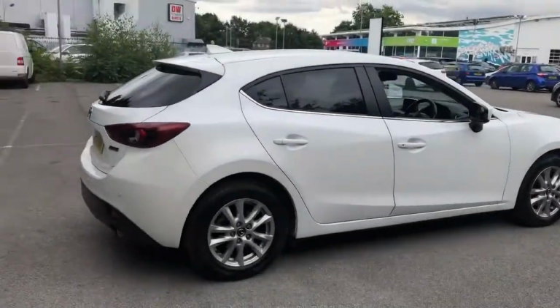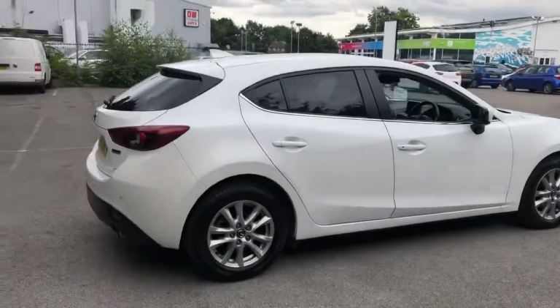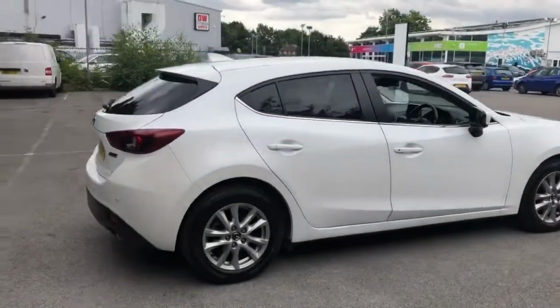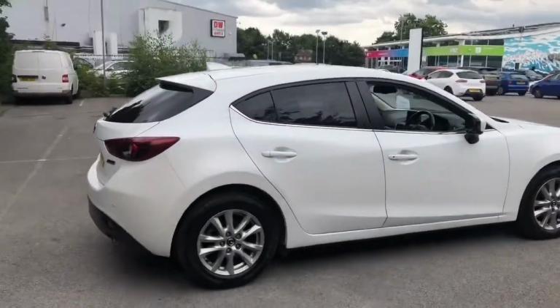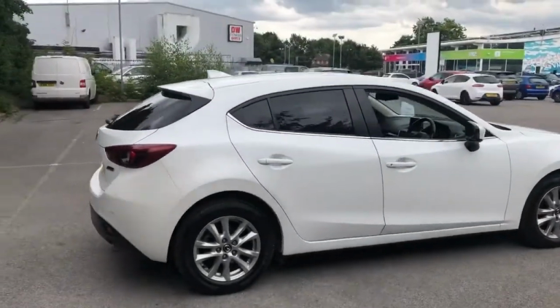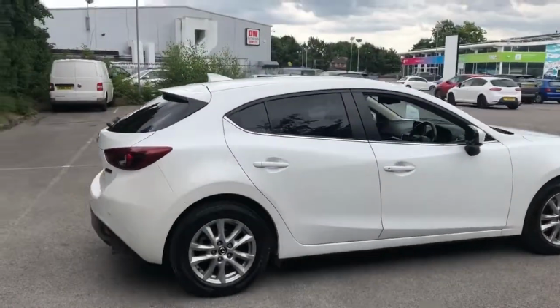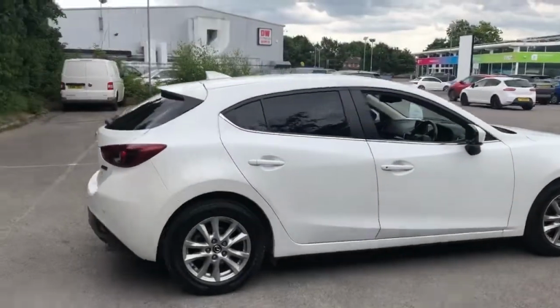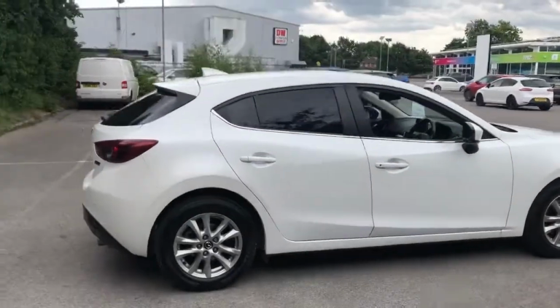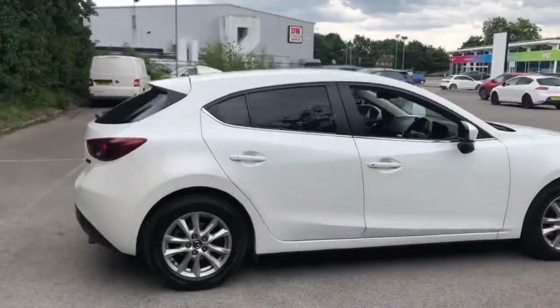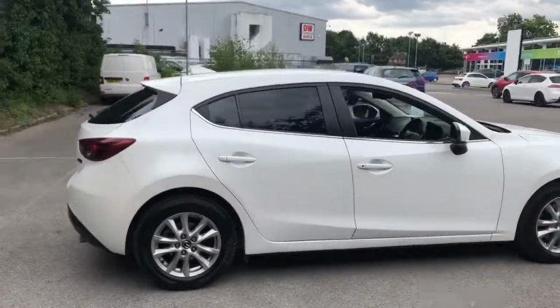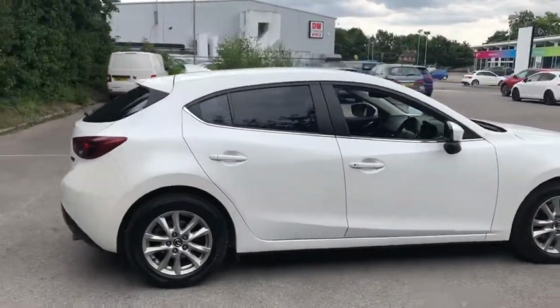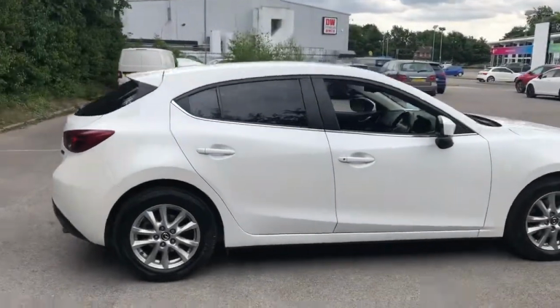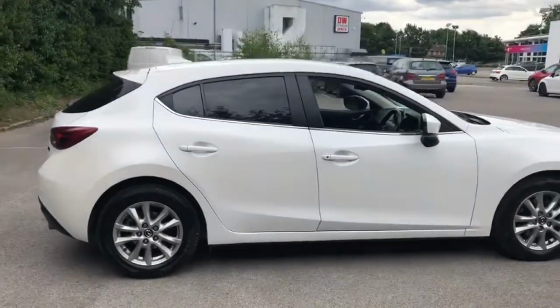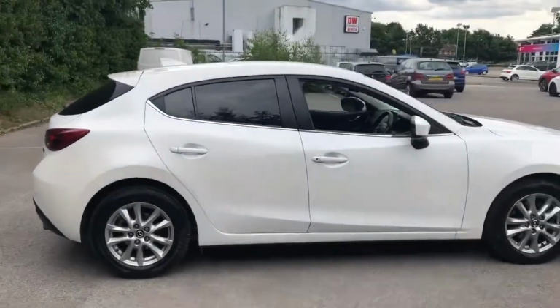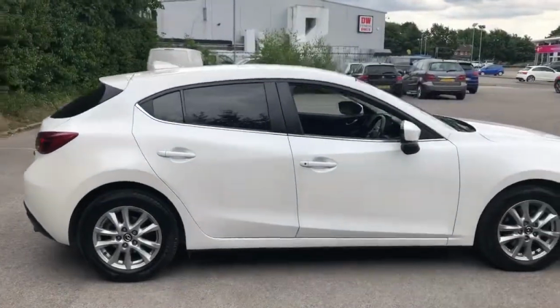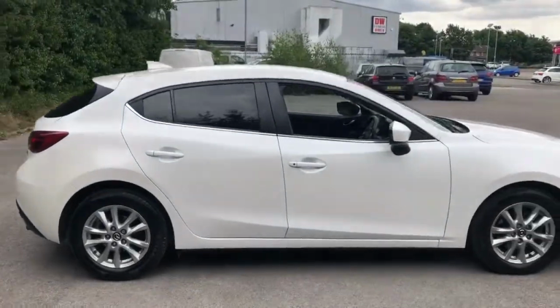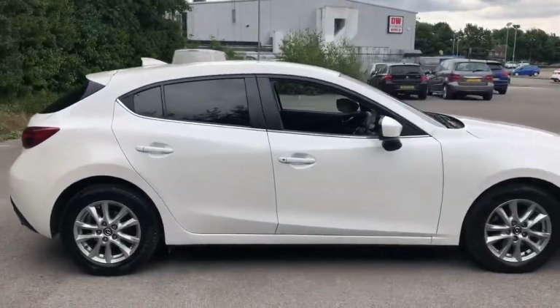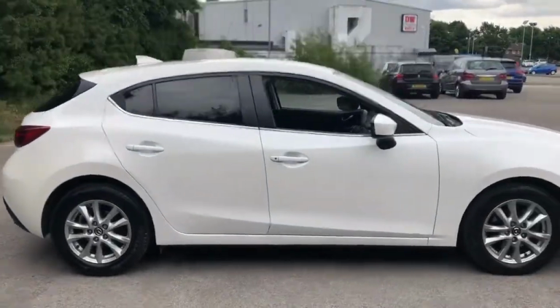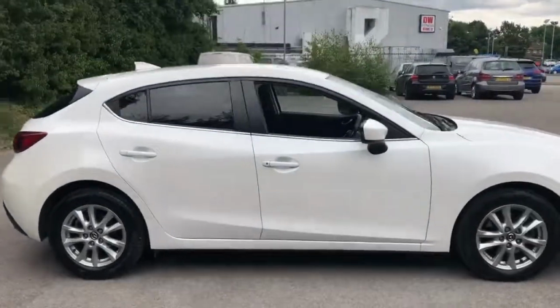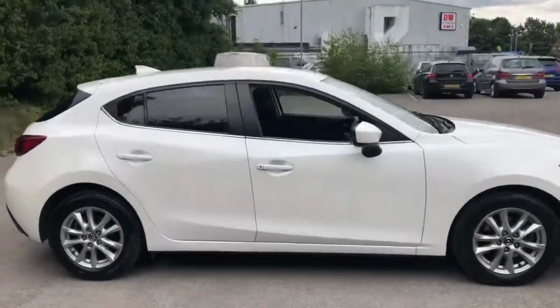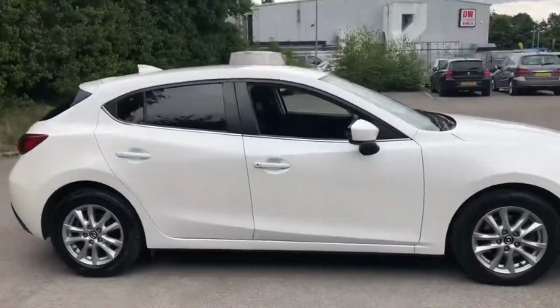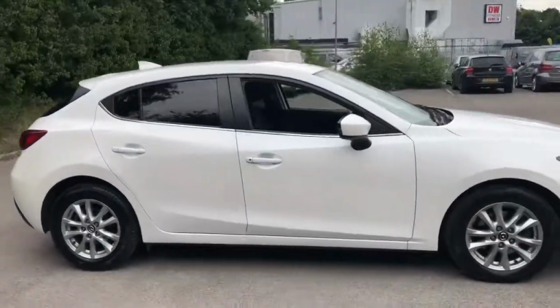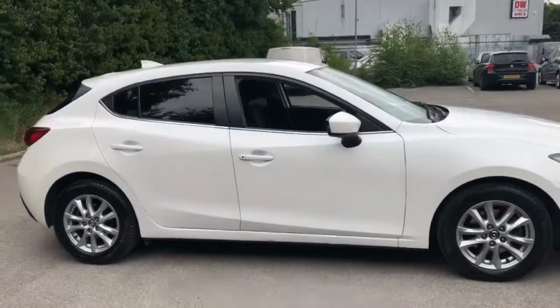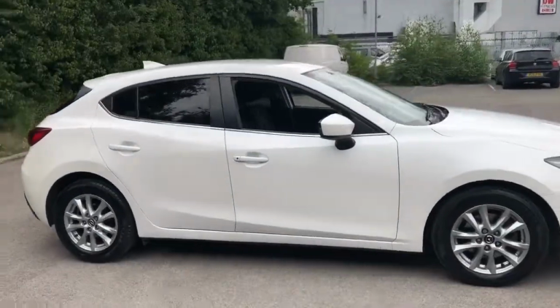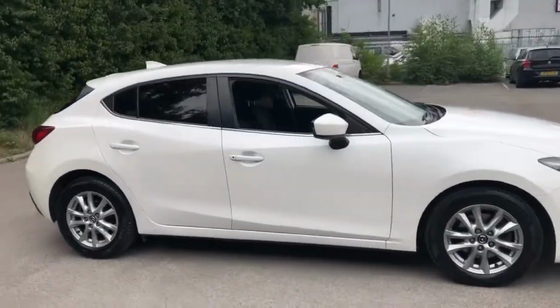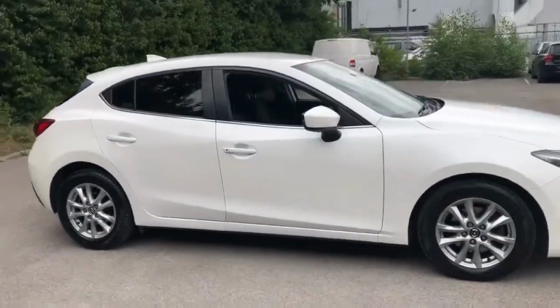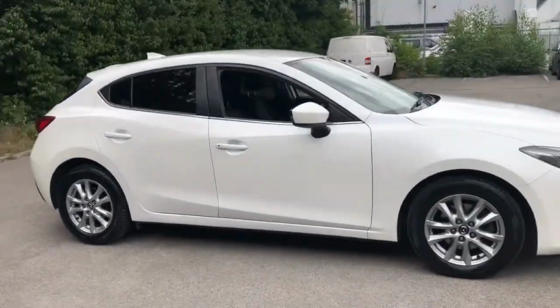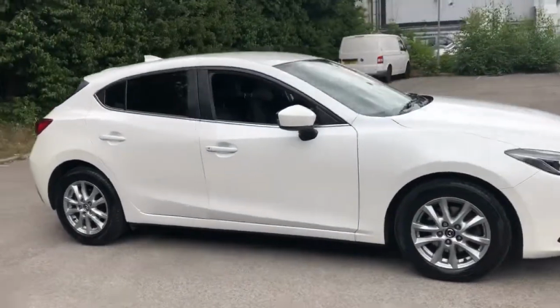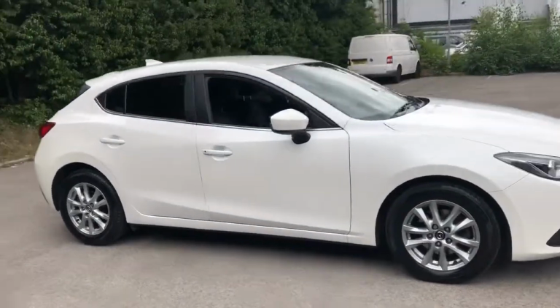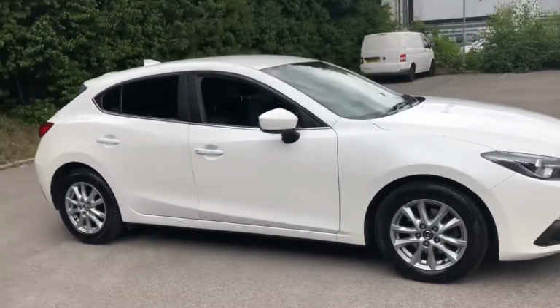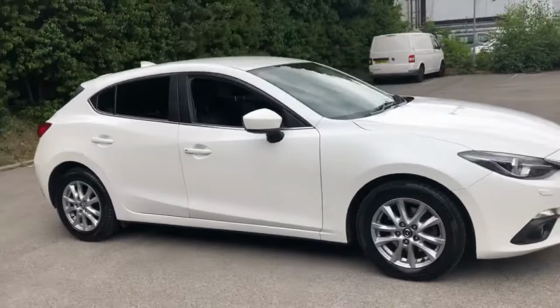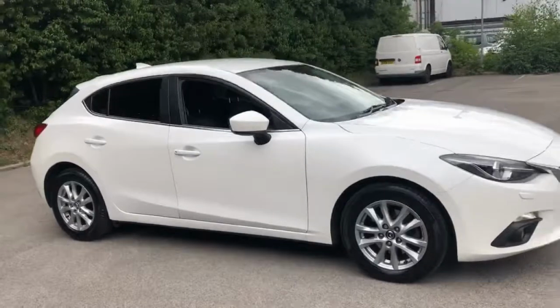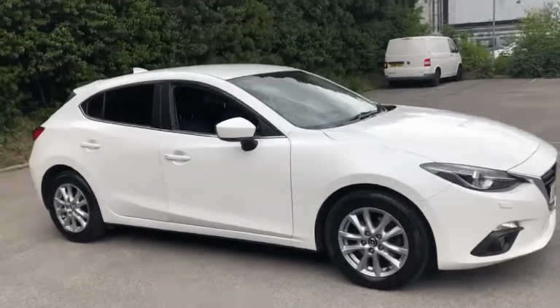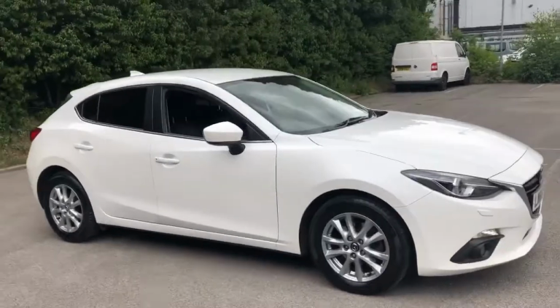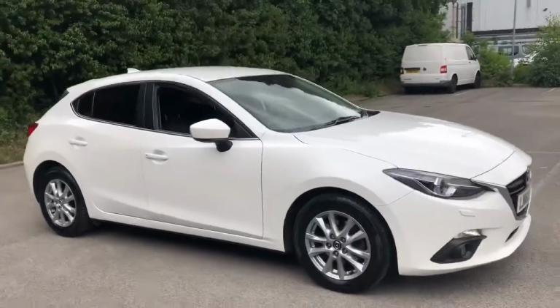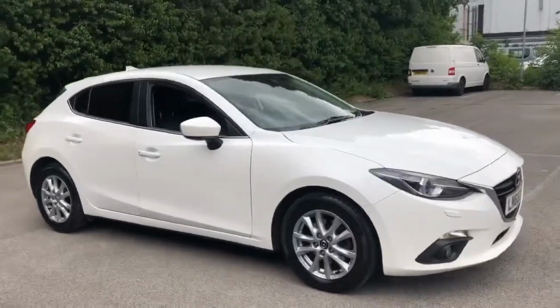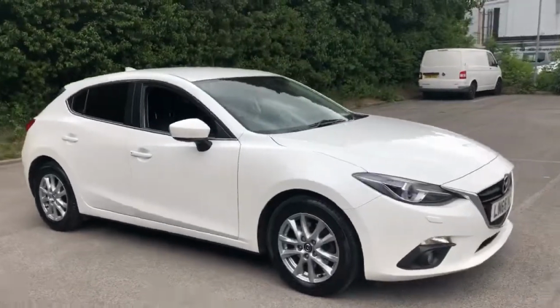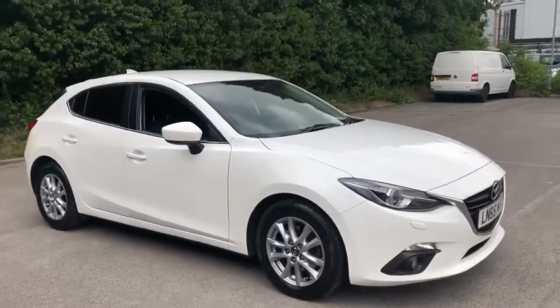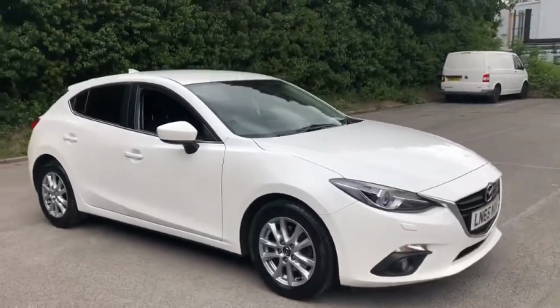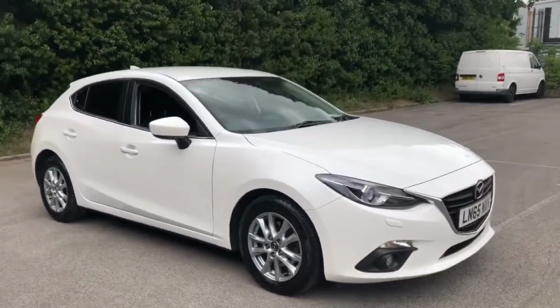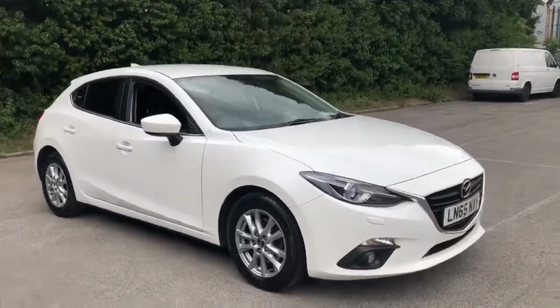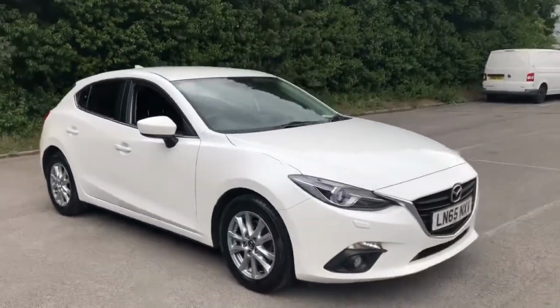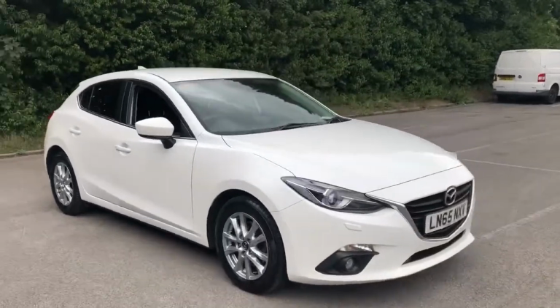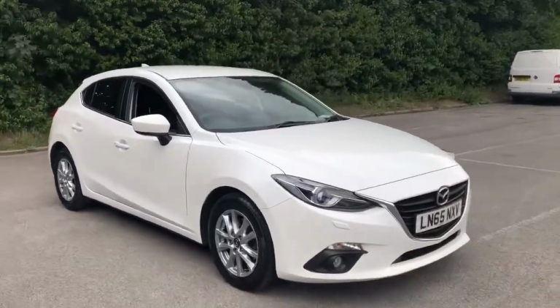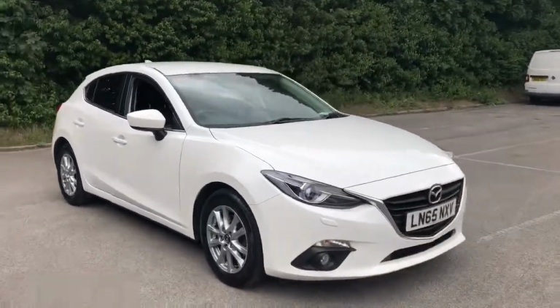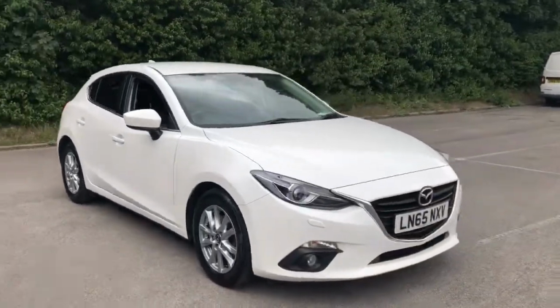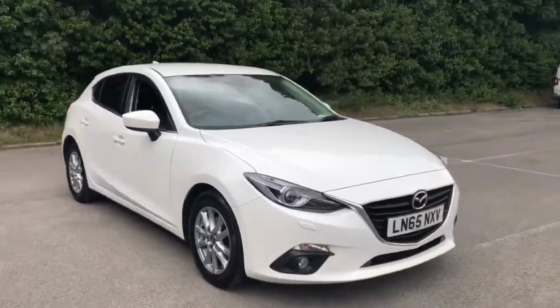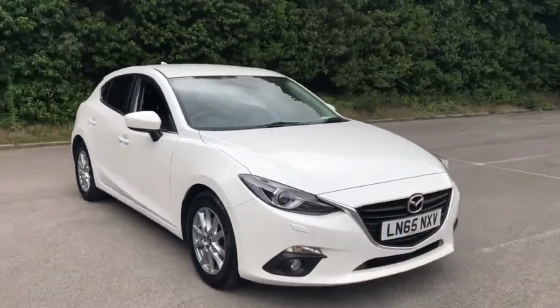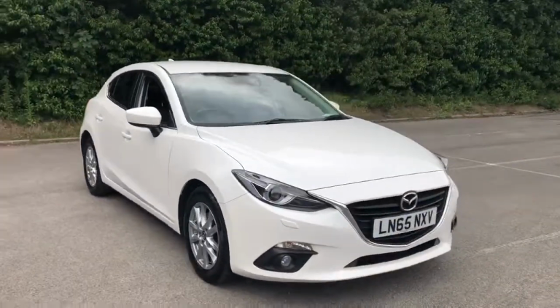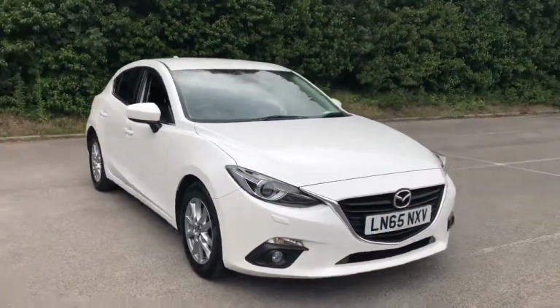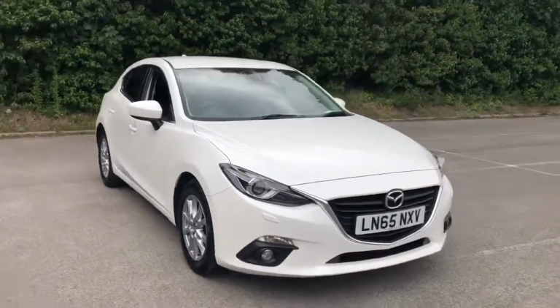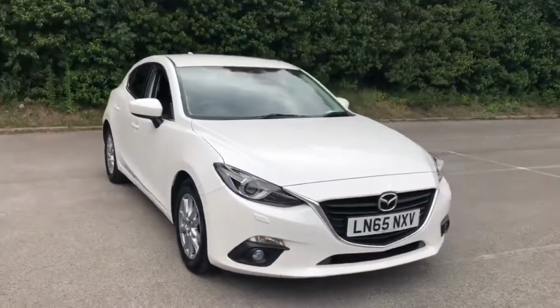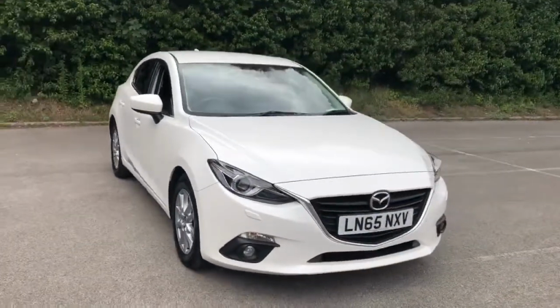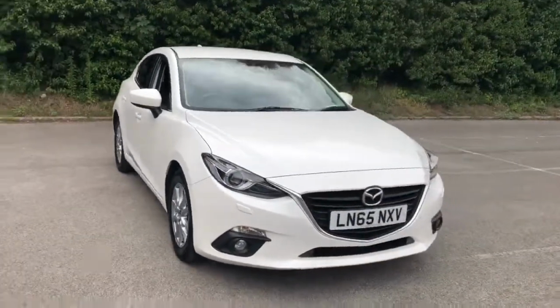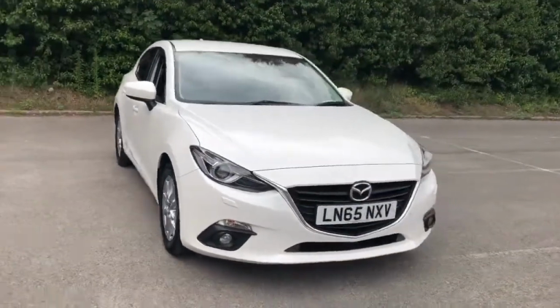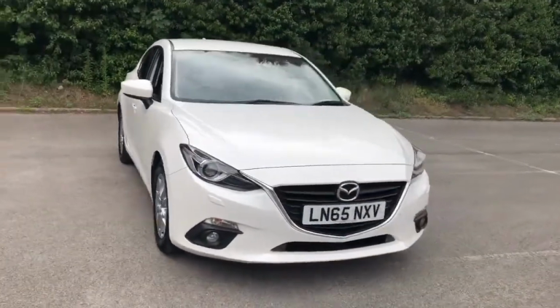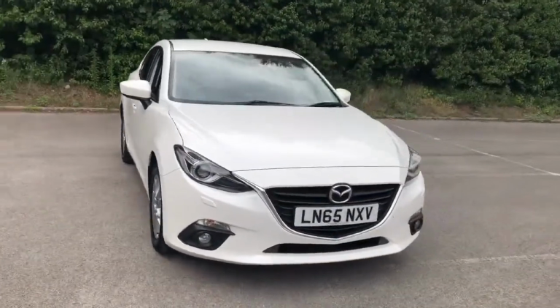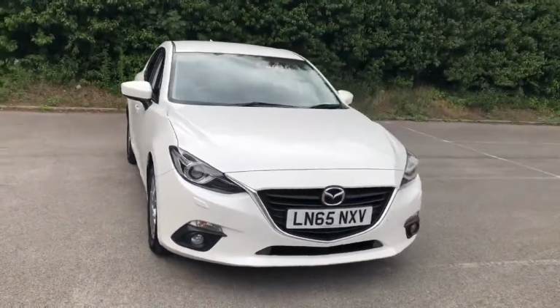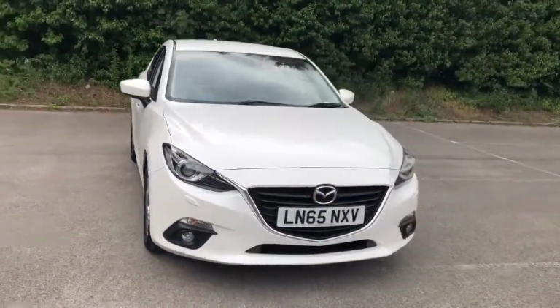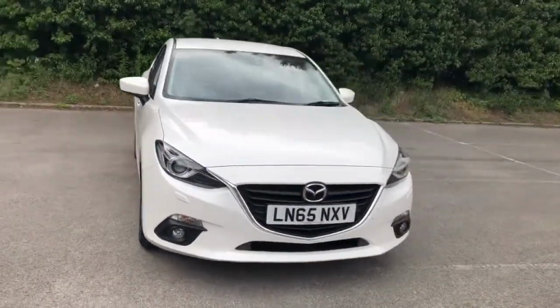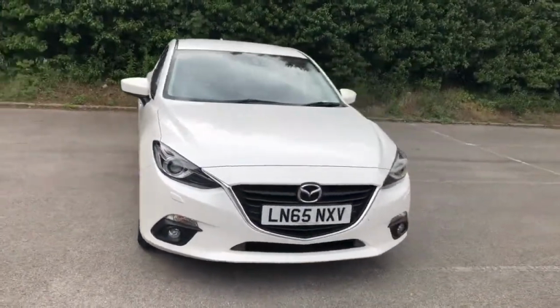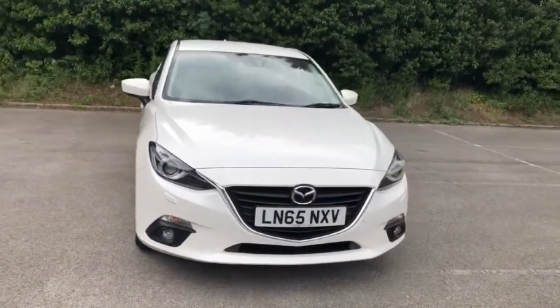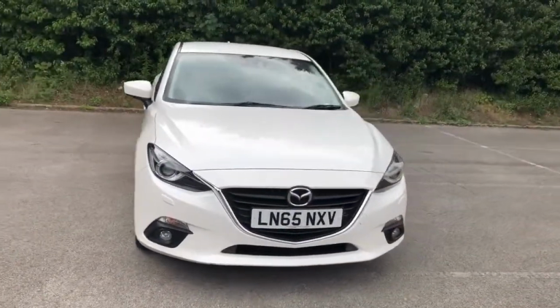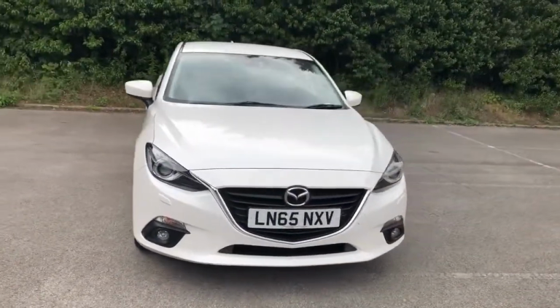And there we have the Mazda 3 Sport Nav. To arrange a viewing or book a test drive, please contact Pentagon Mazda at Lincoln Tritton Road.